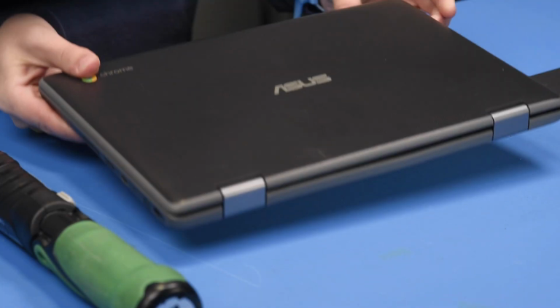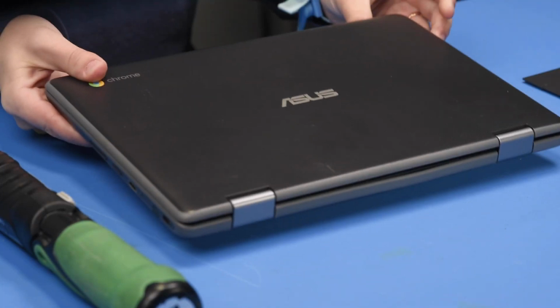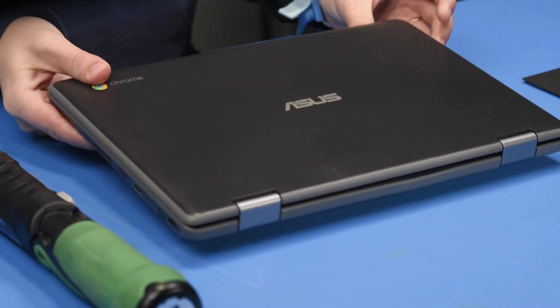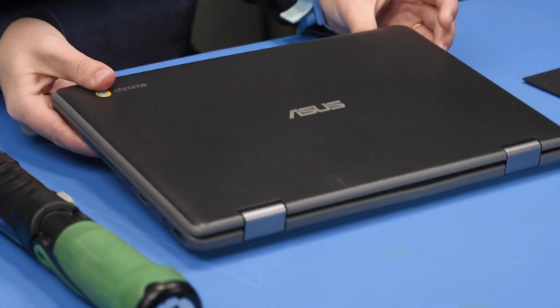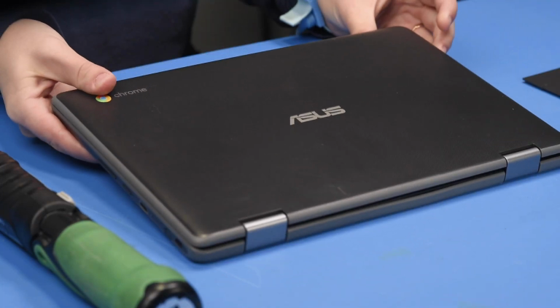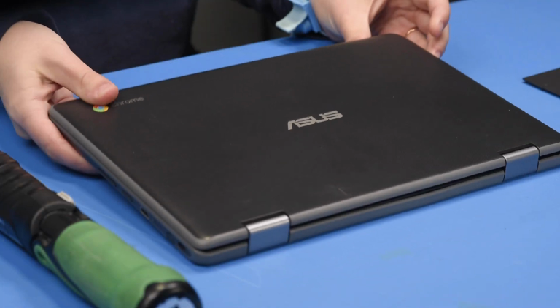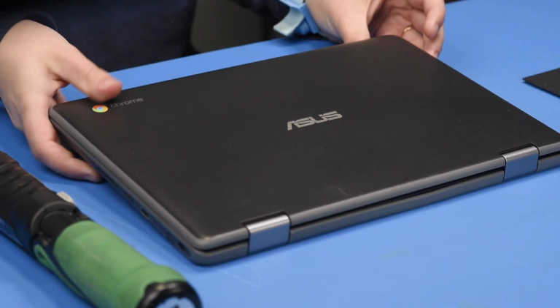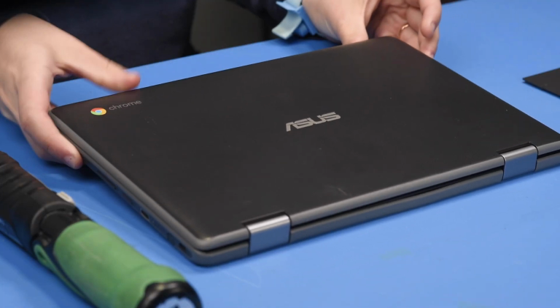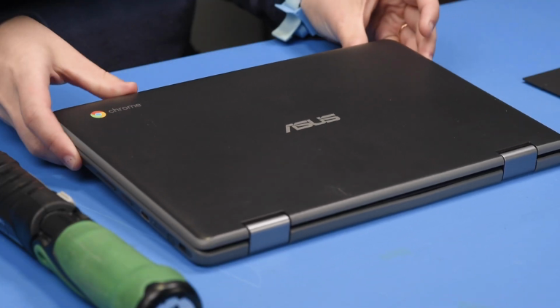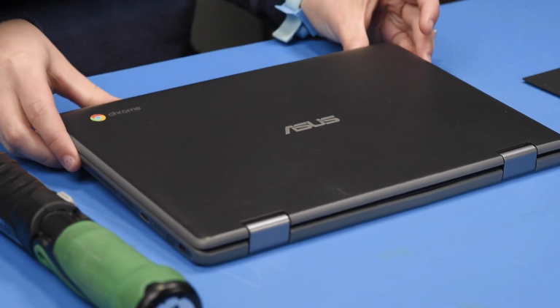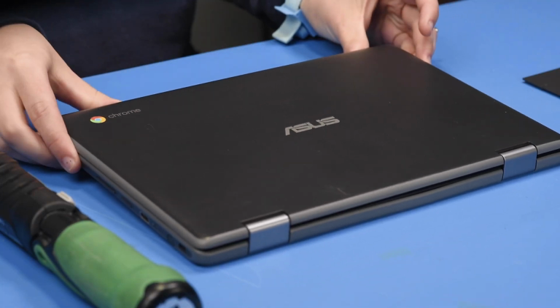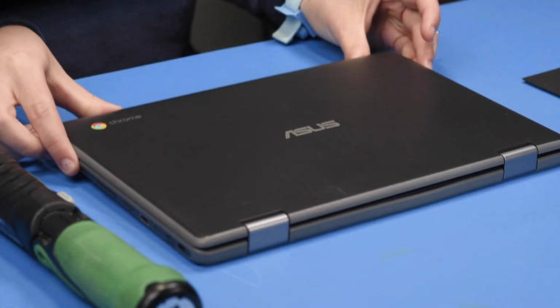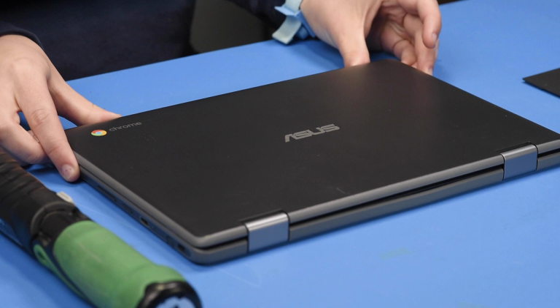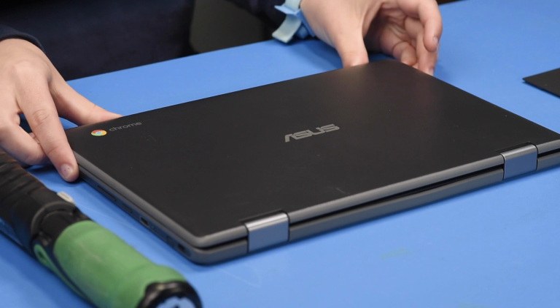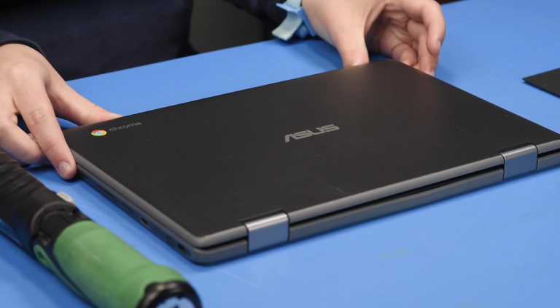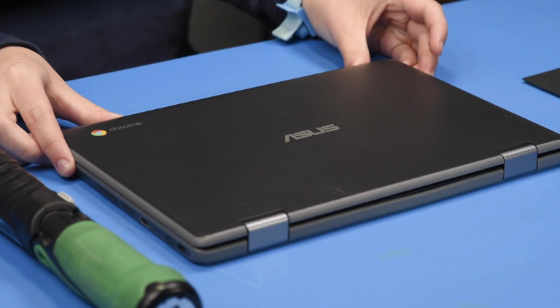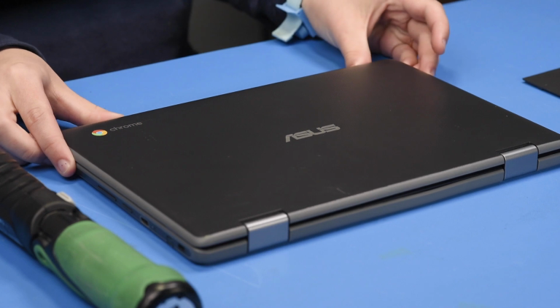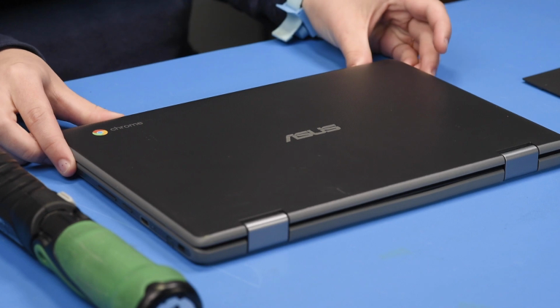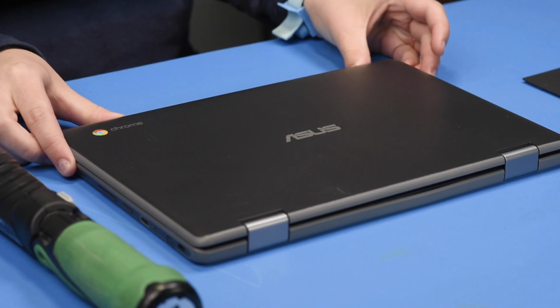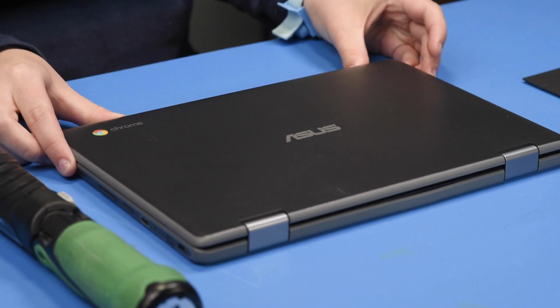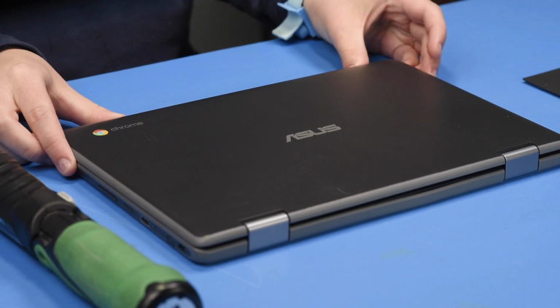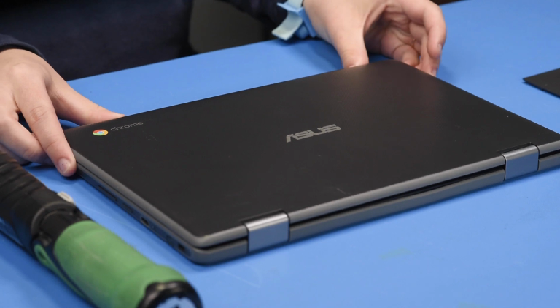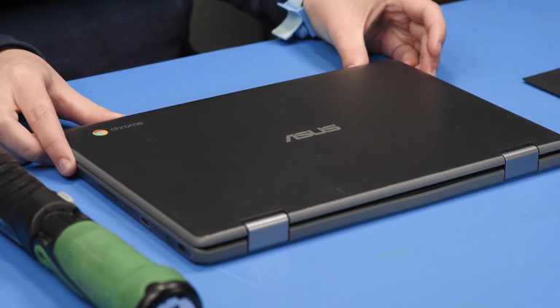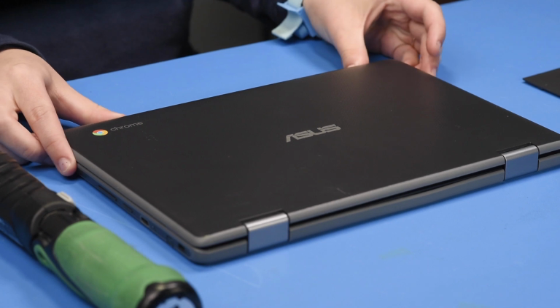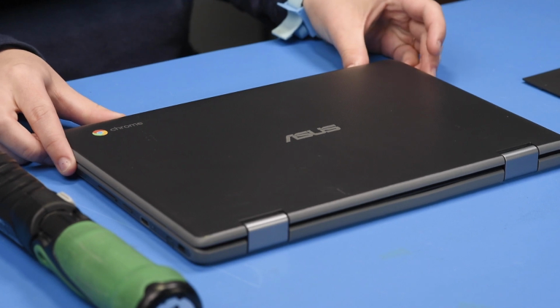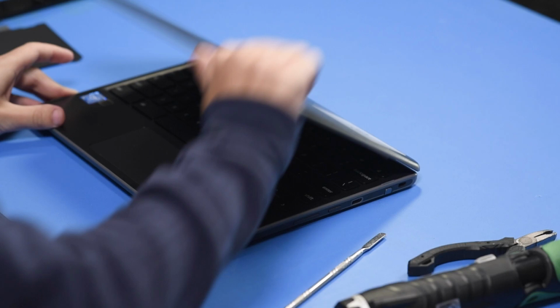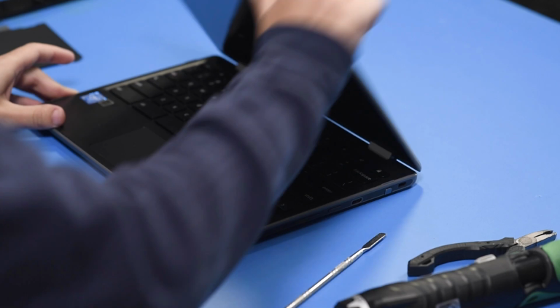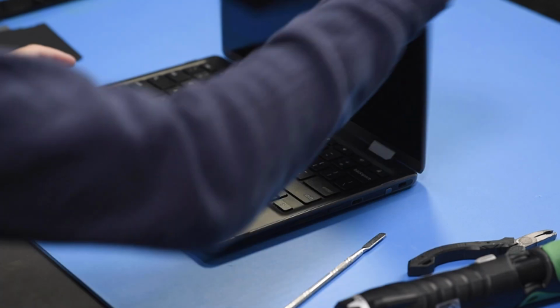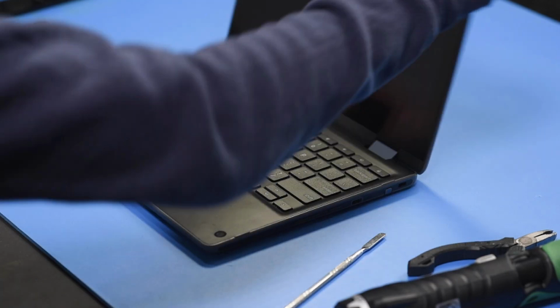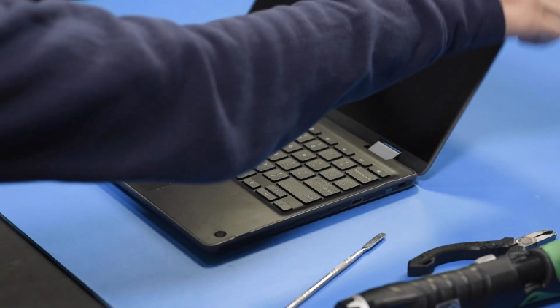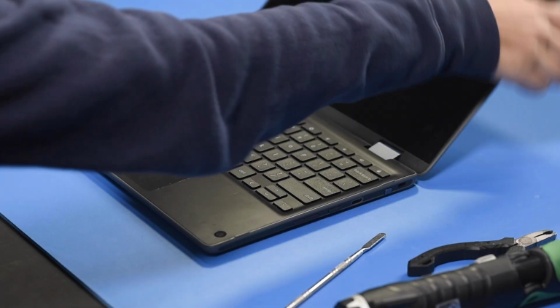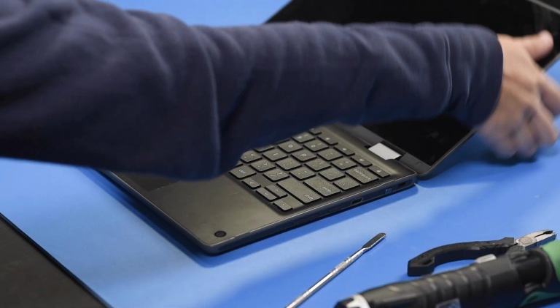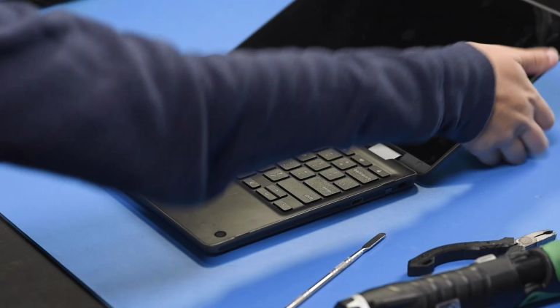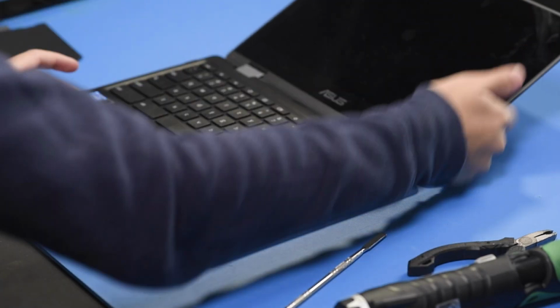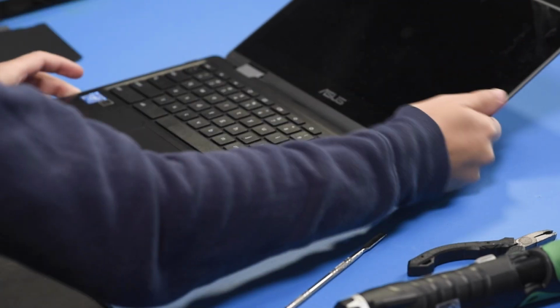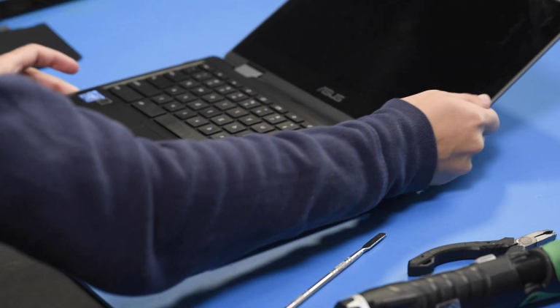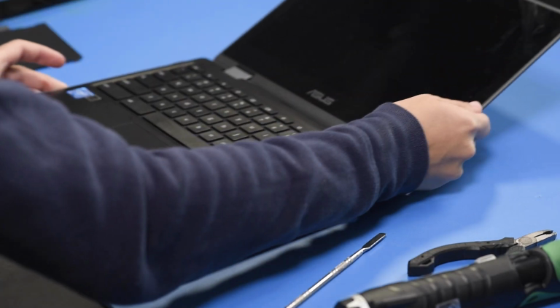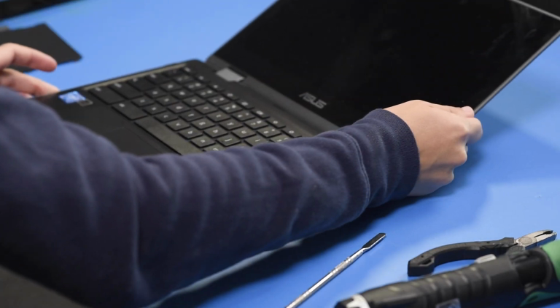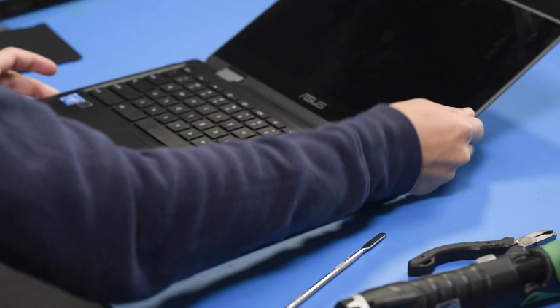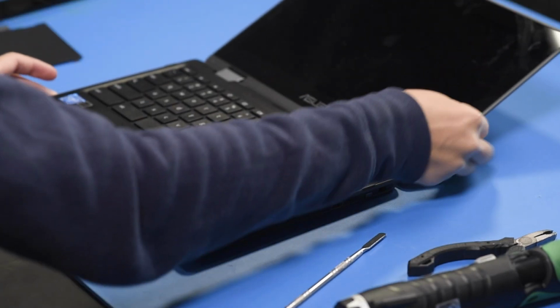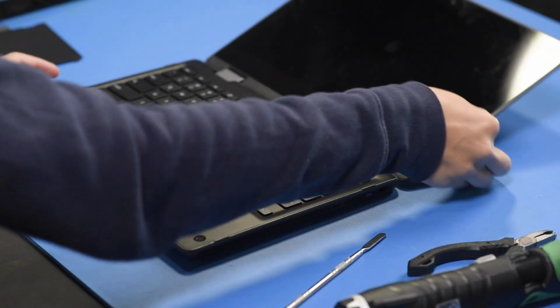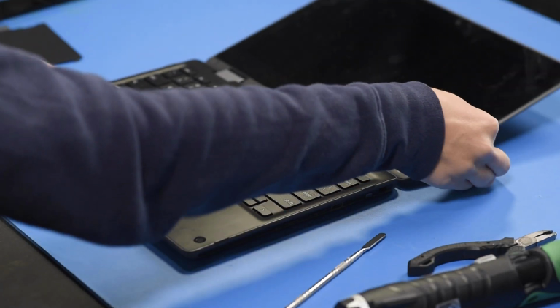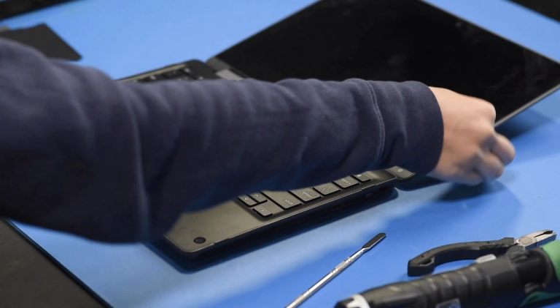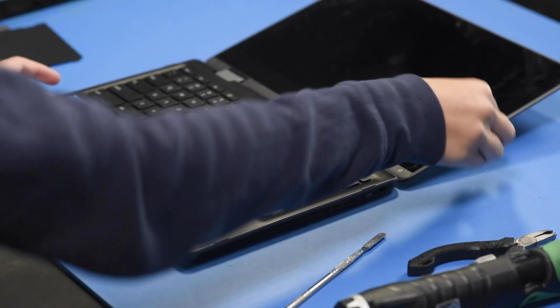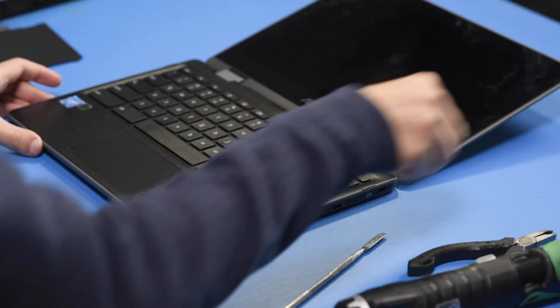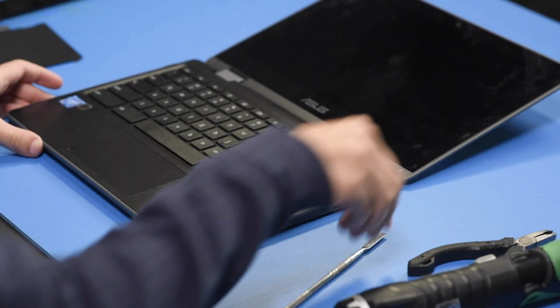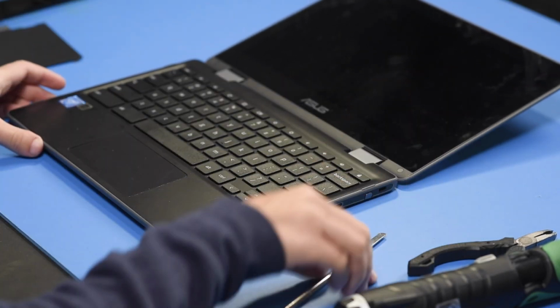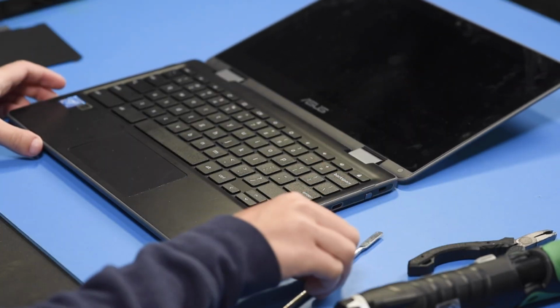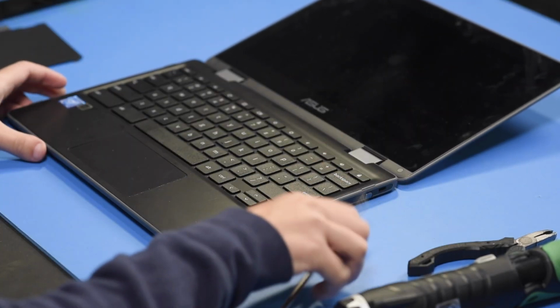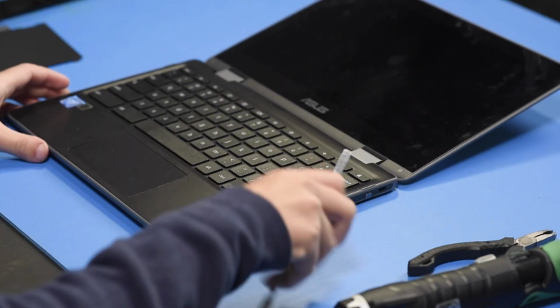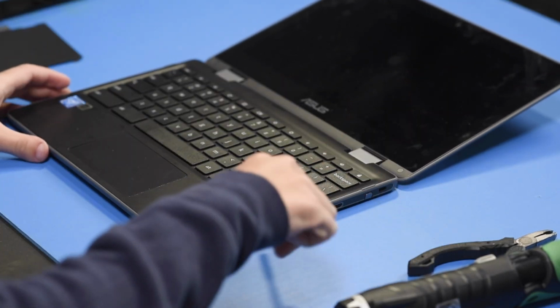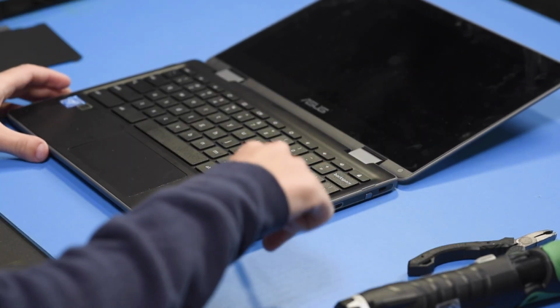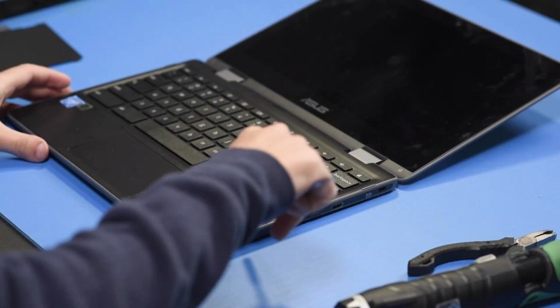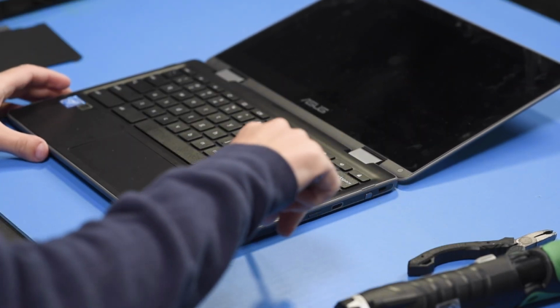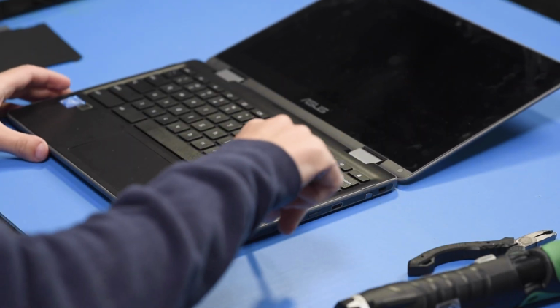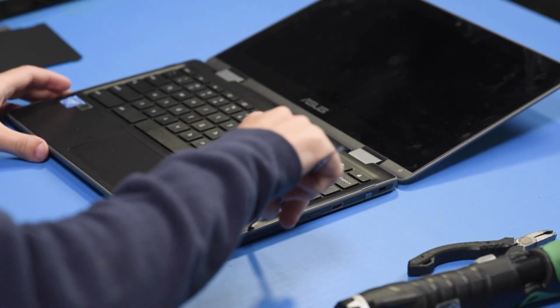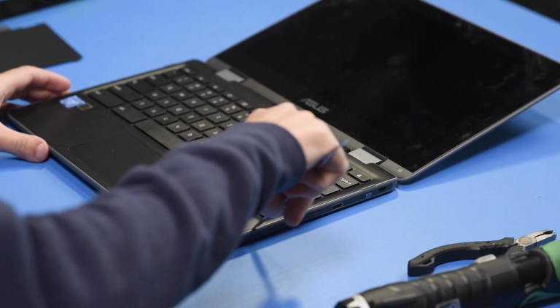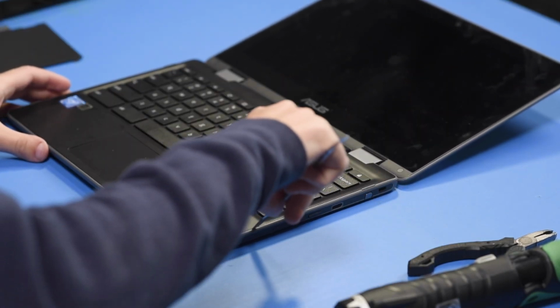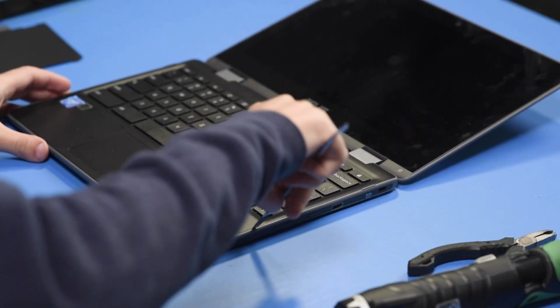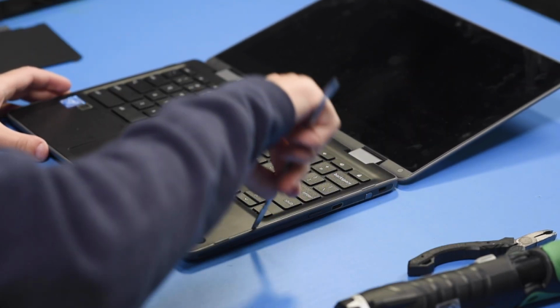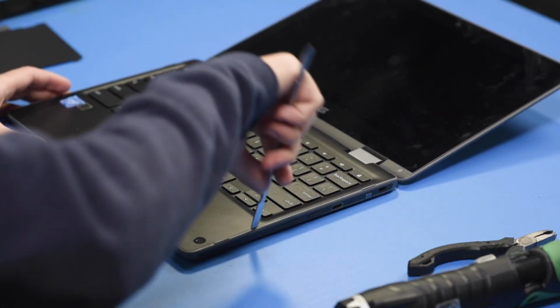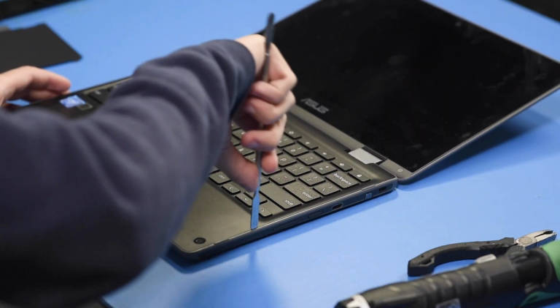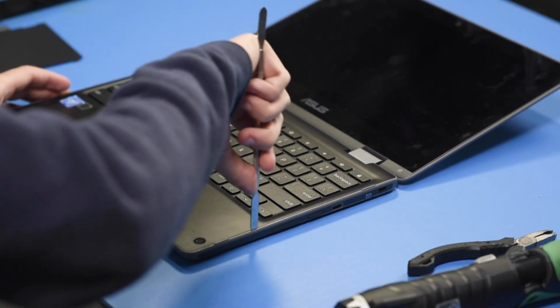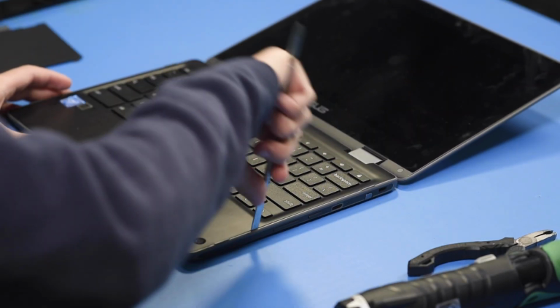You can flip the unit back over and pop the palm rest out.